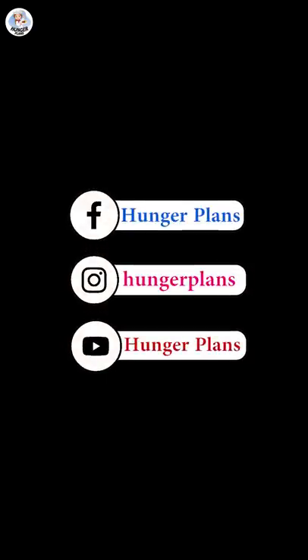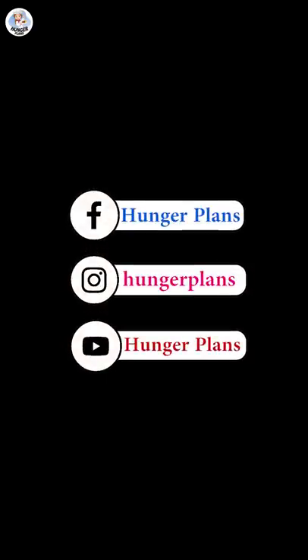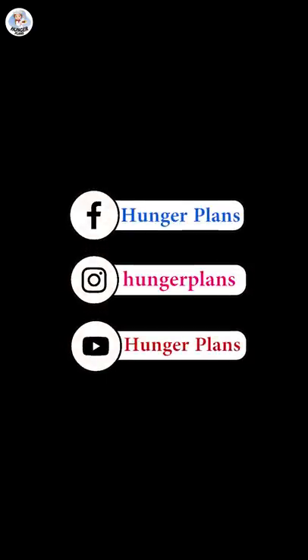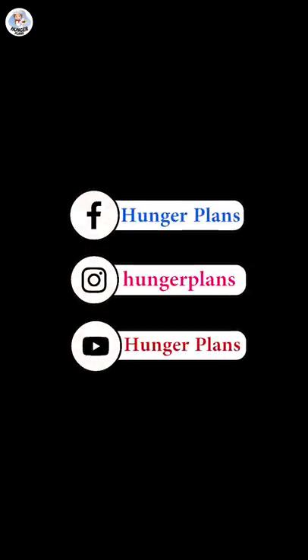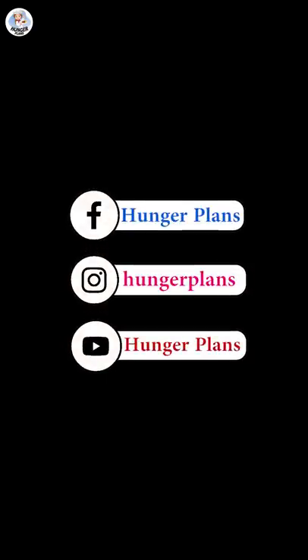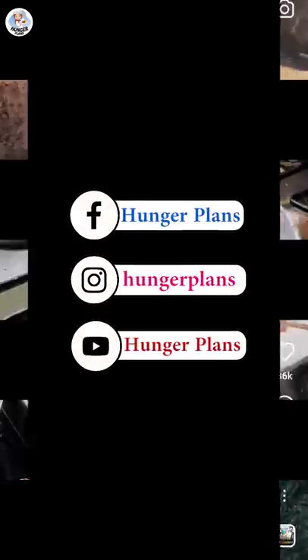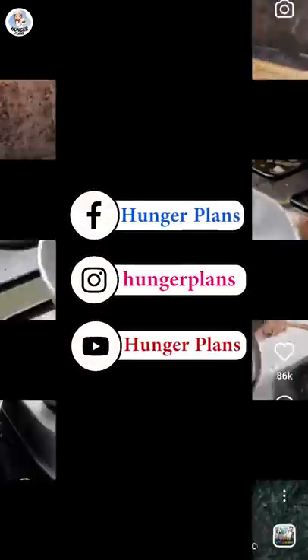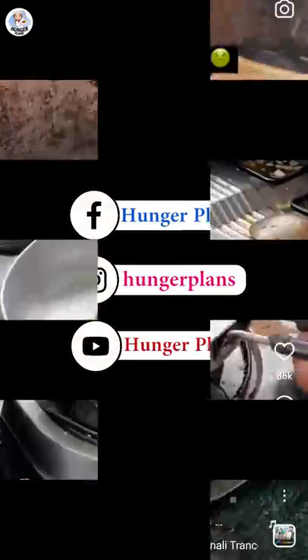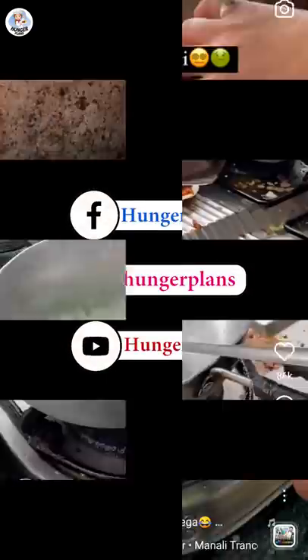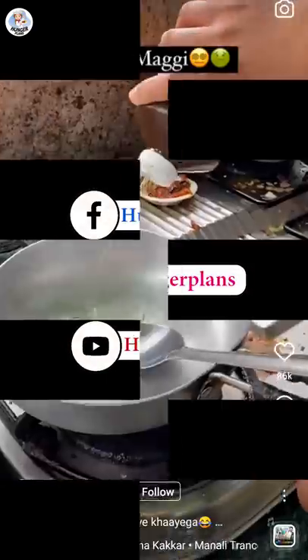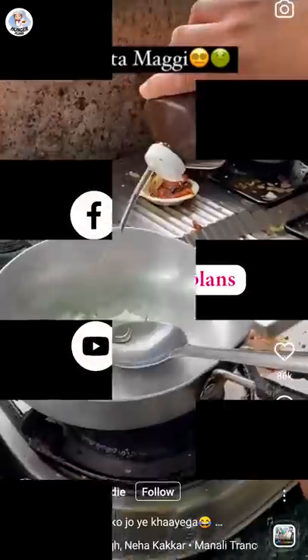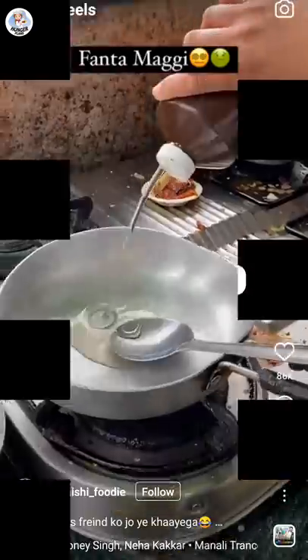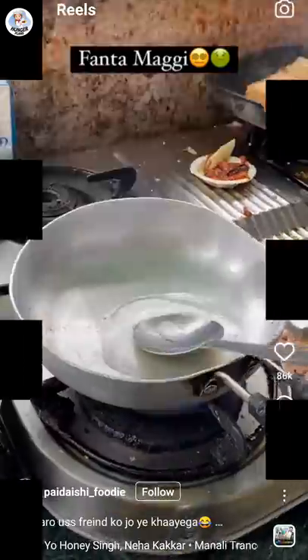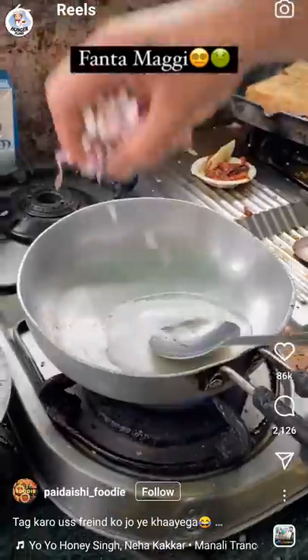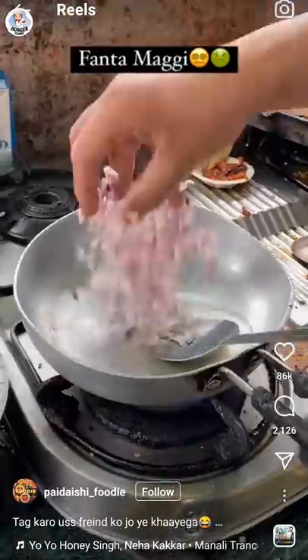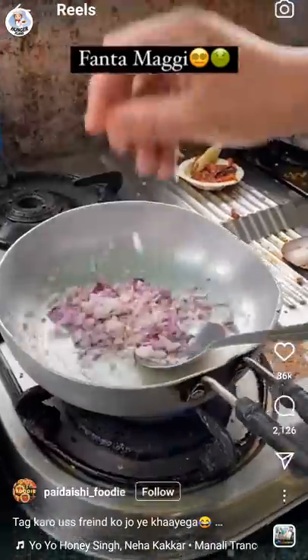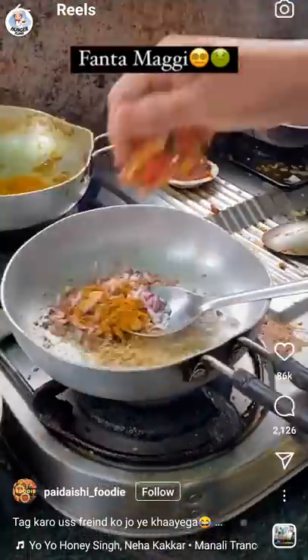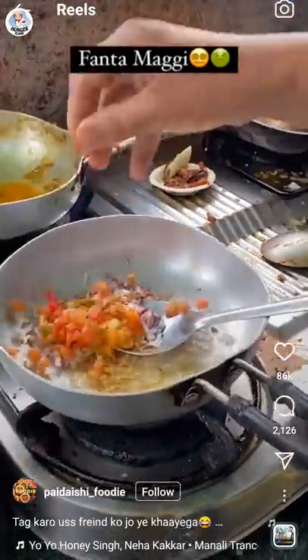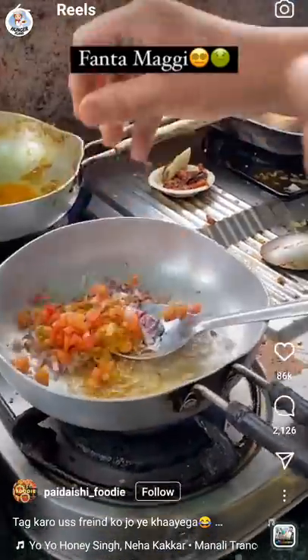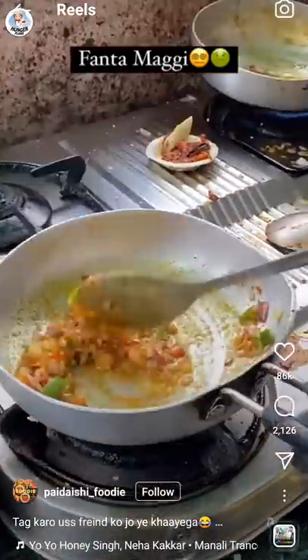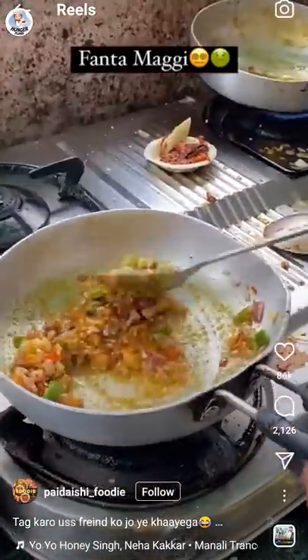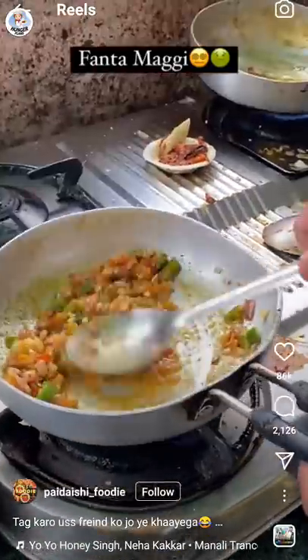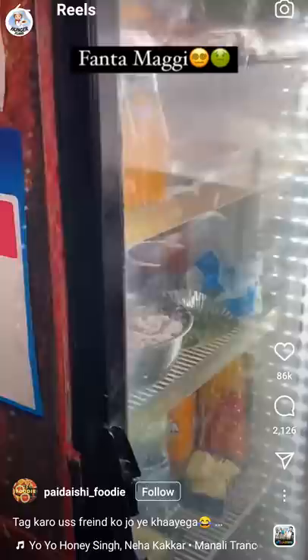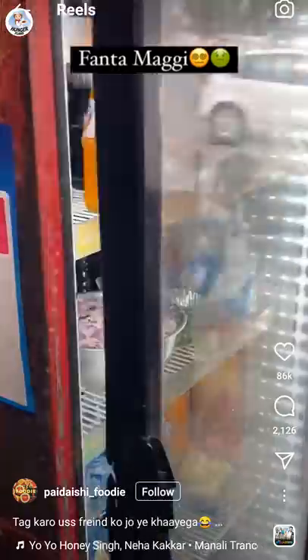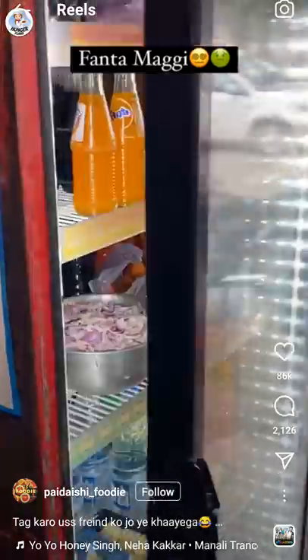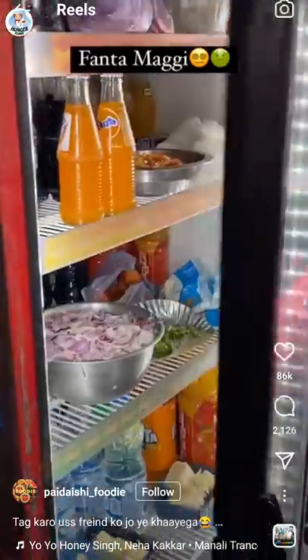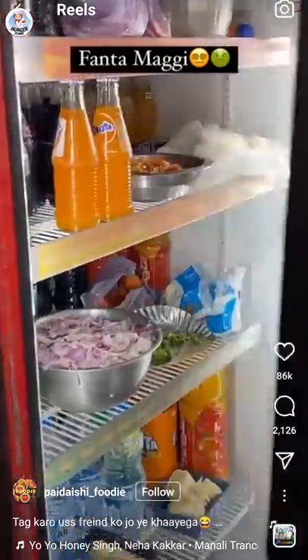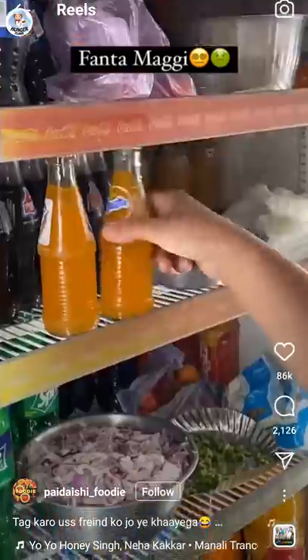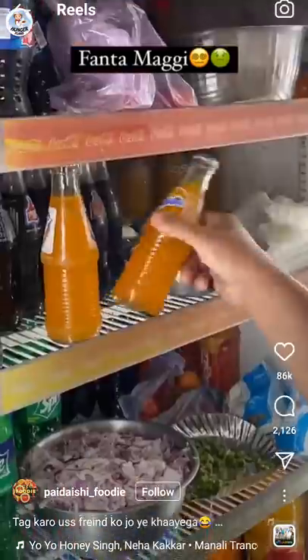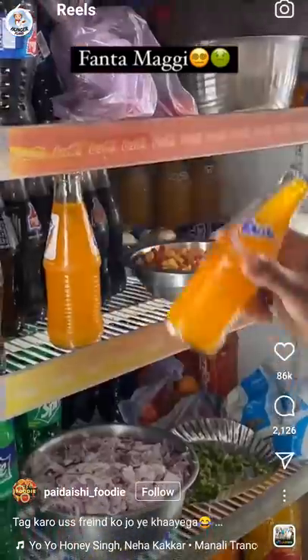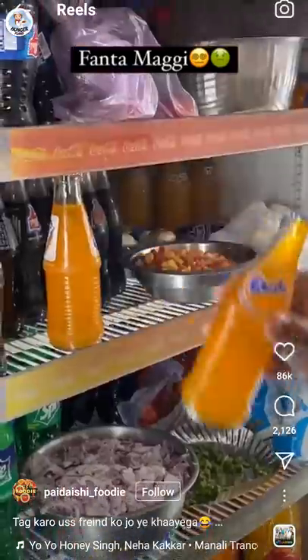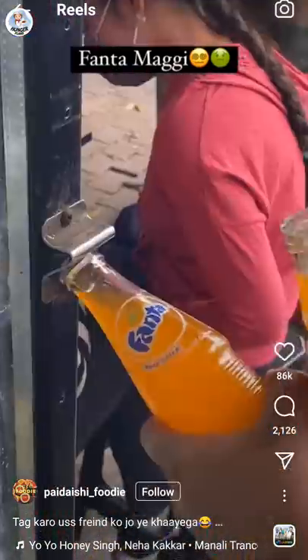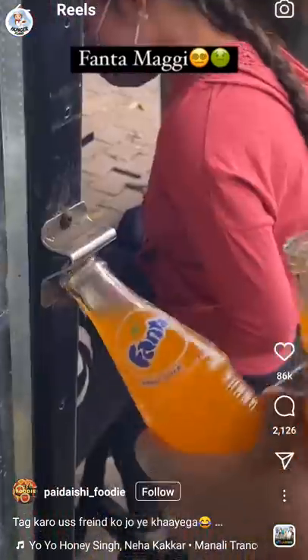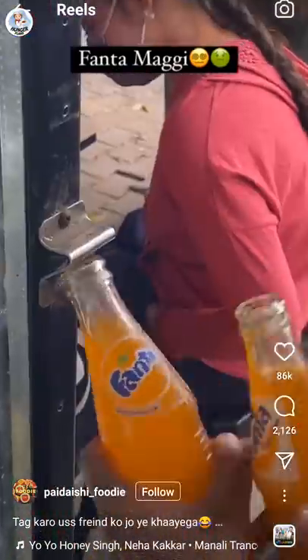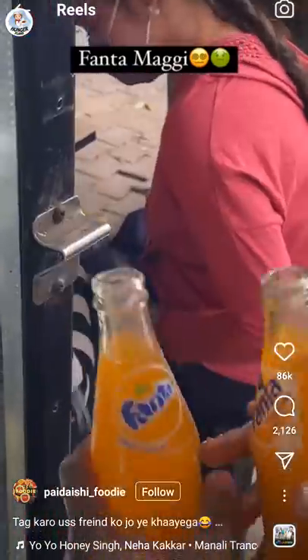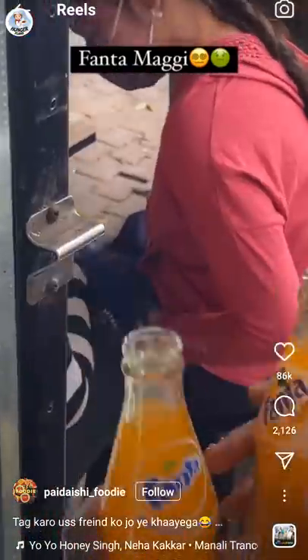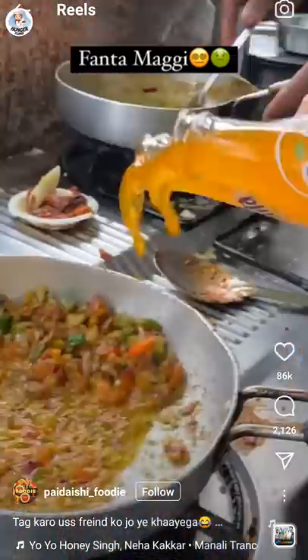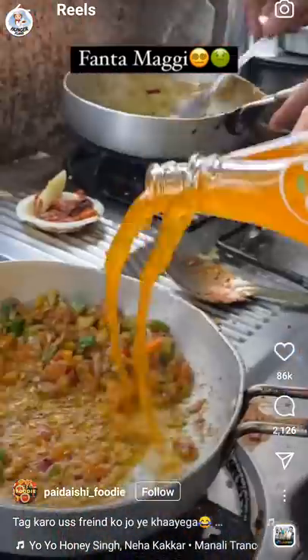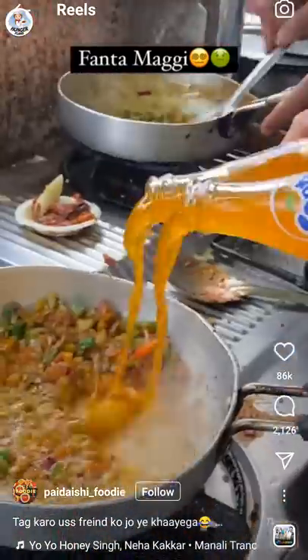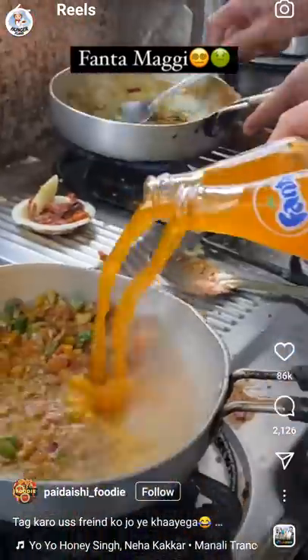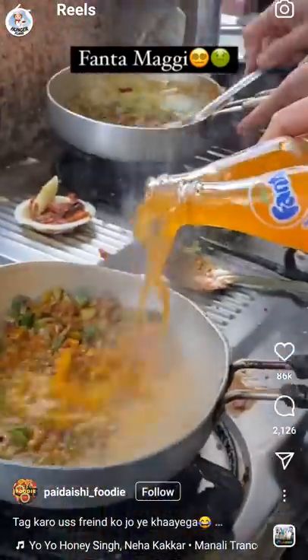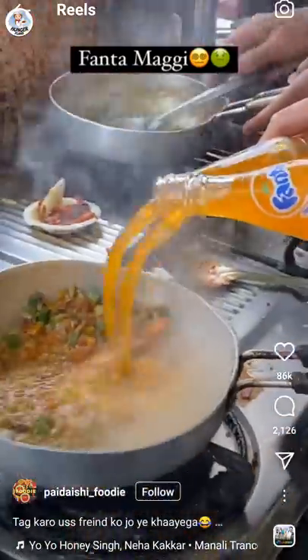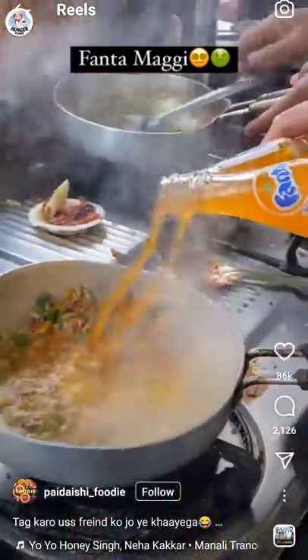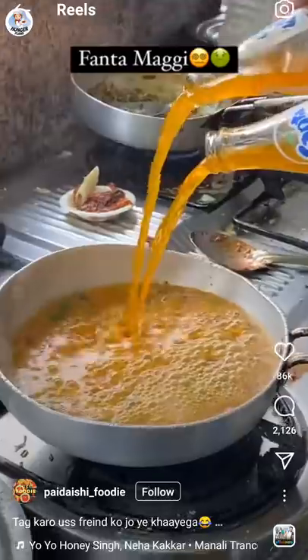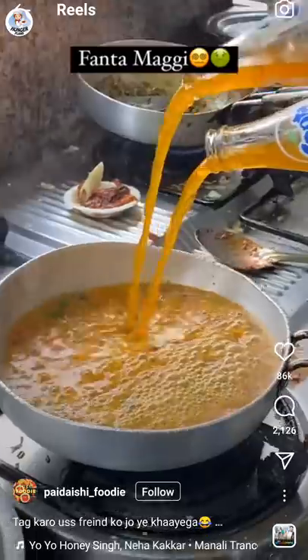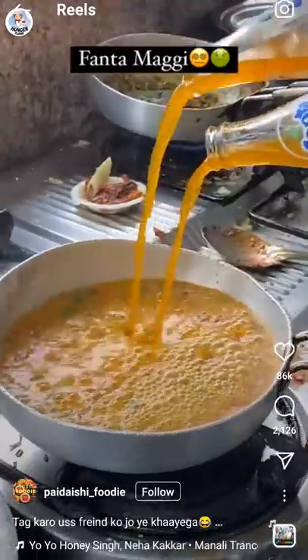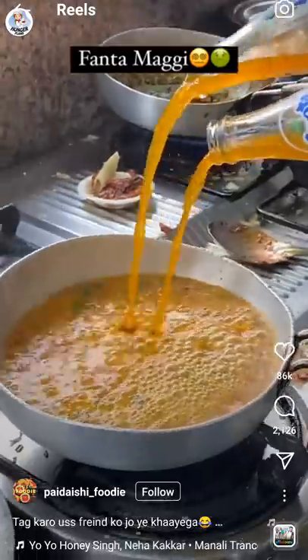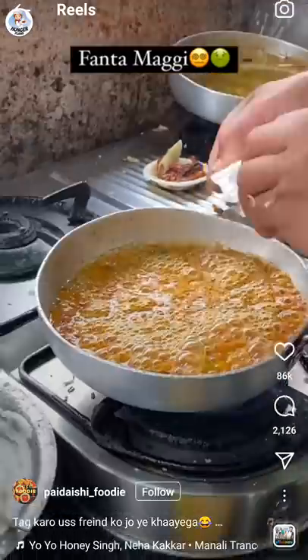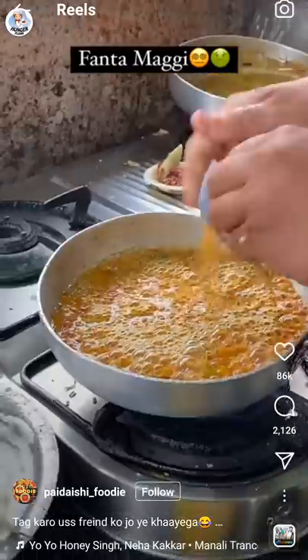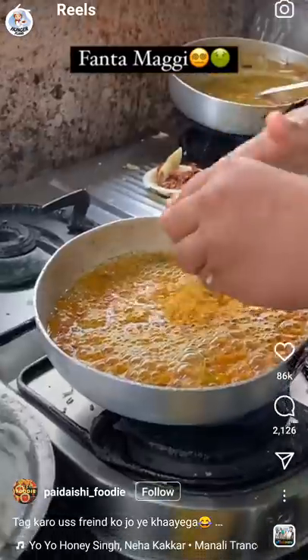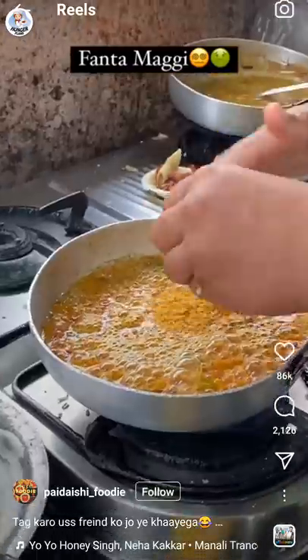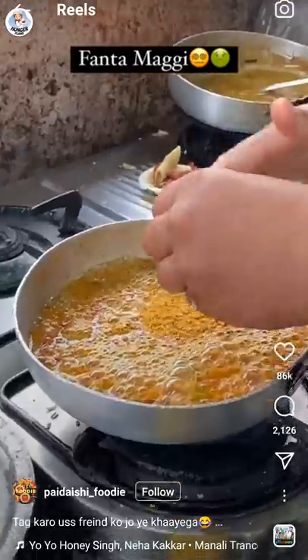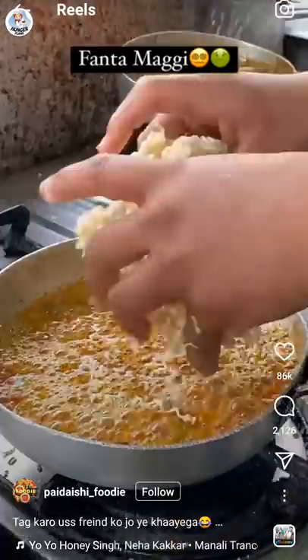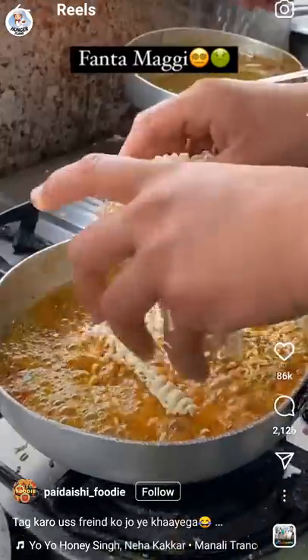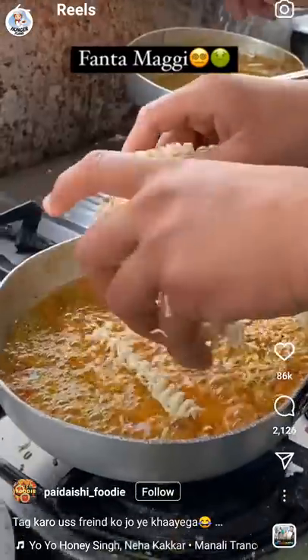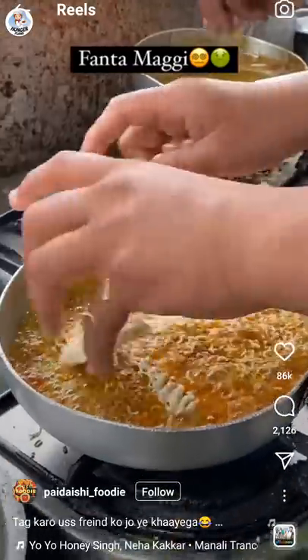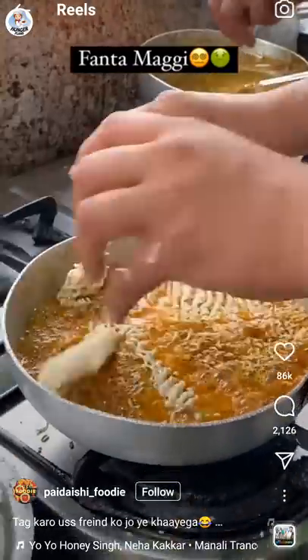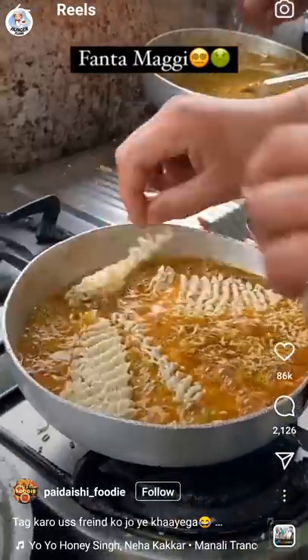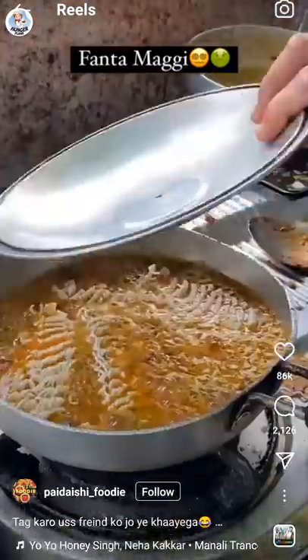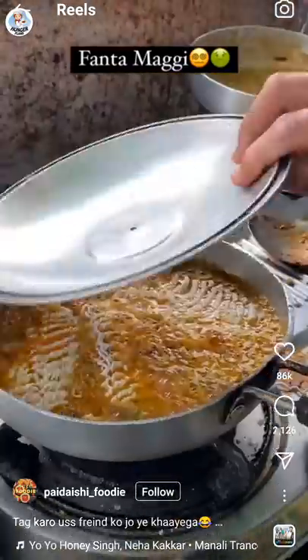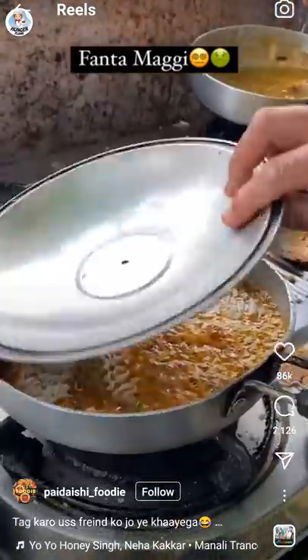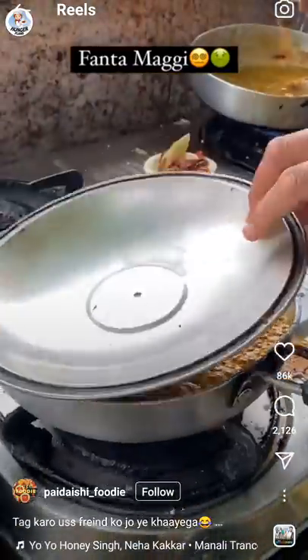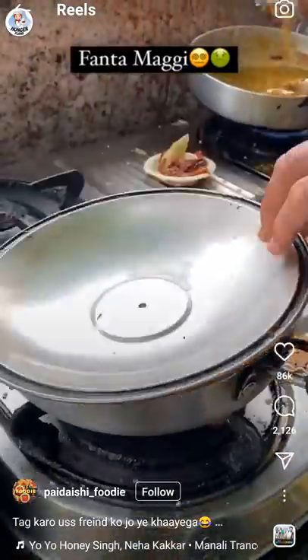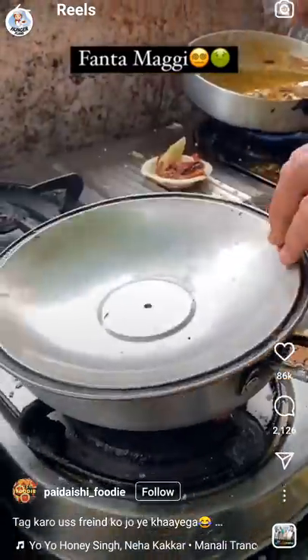I've already tried Fanta cake, Fanta paneer chili, and they were surprisingly delicious, so I'm excited to try Fanta Maggi.